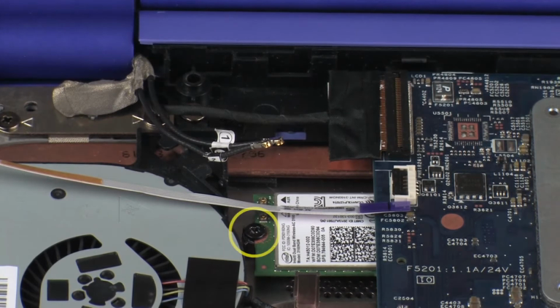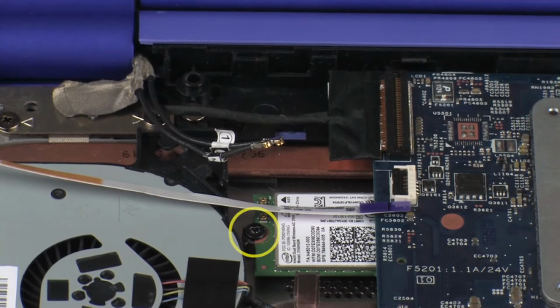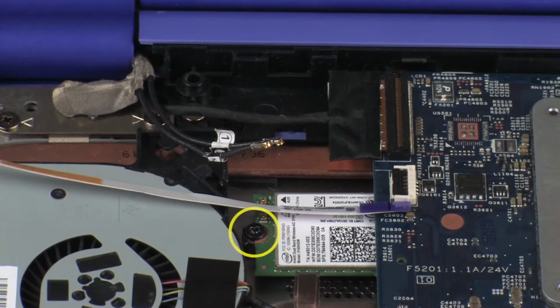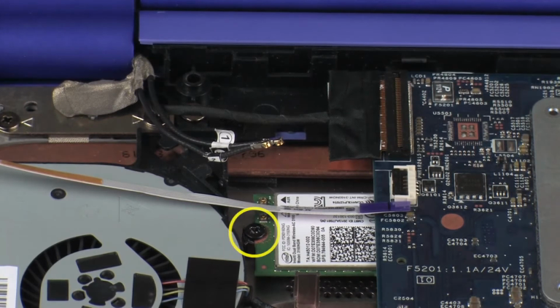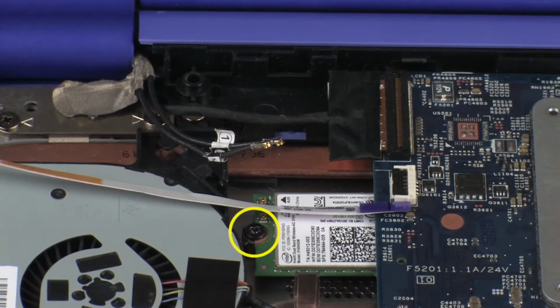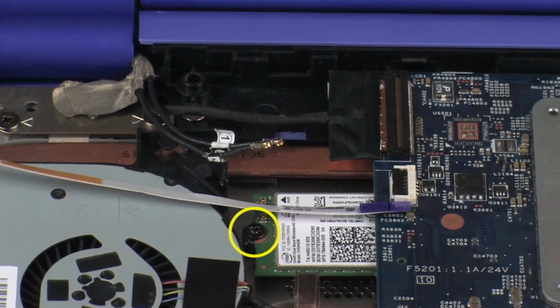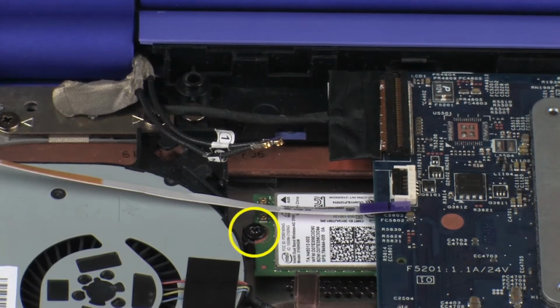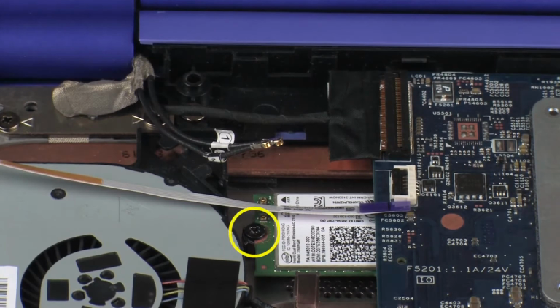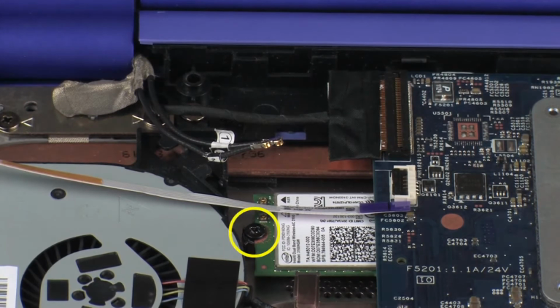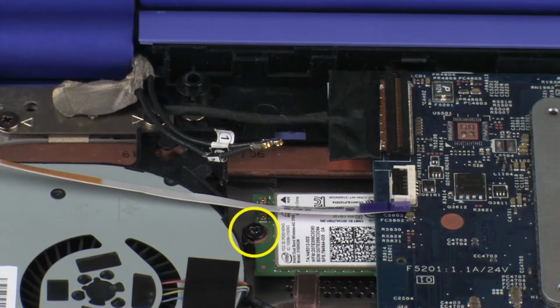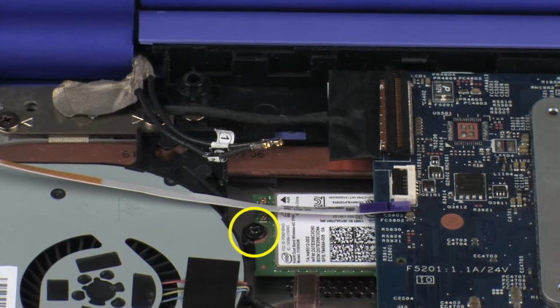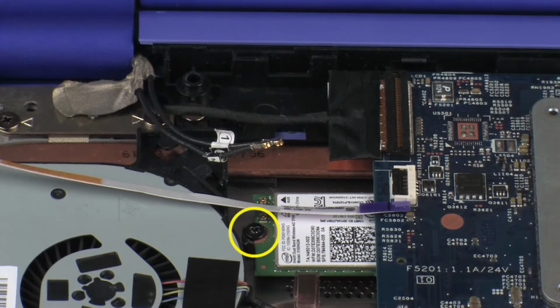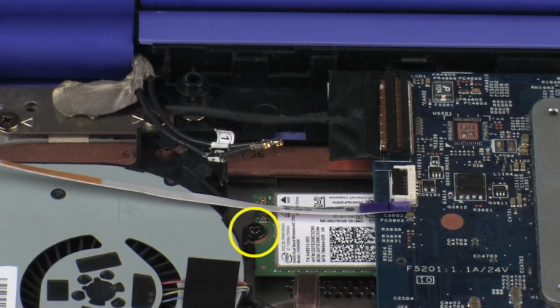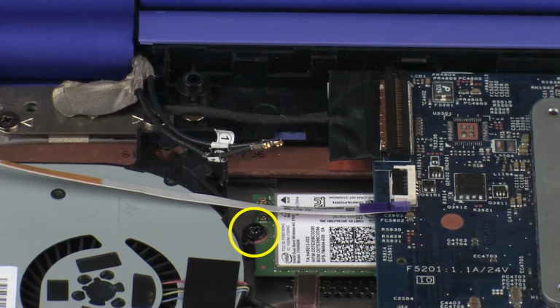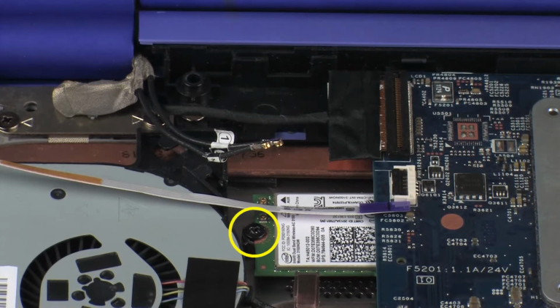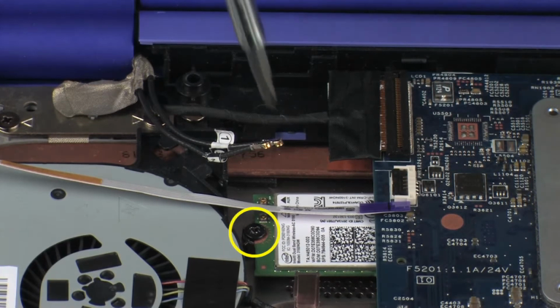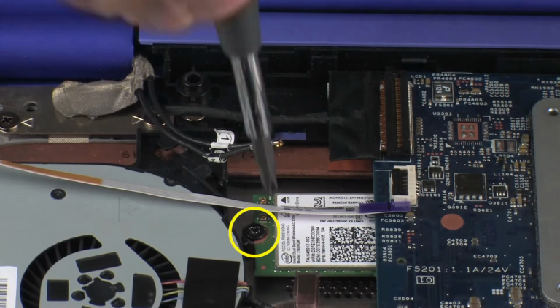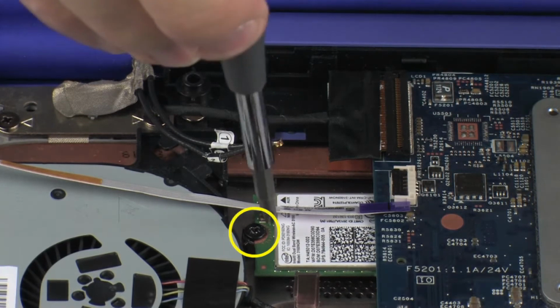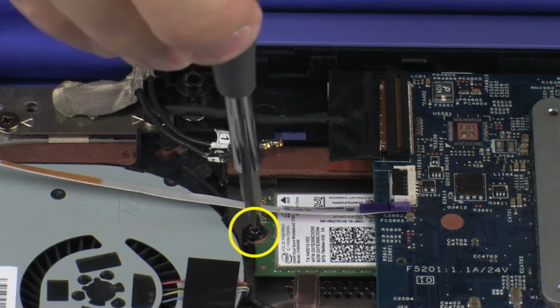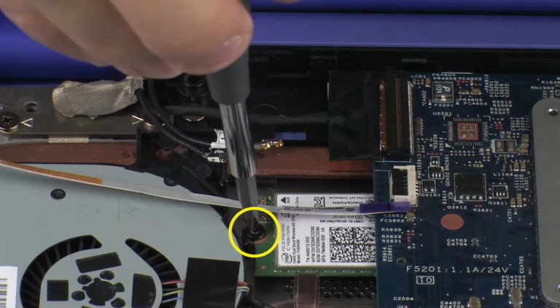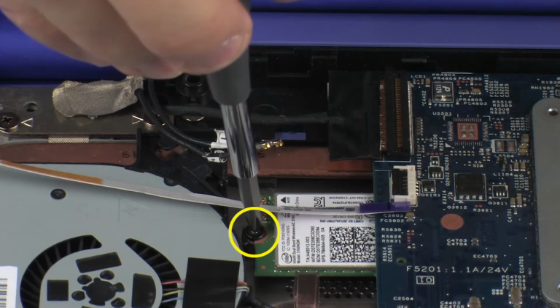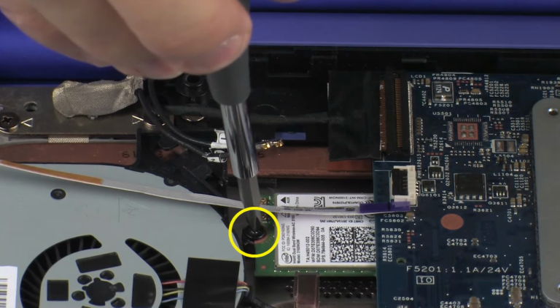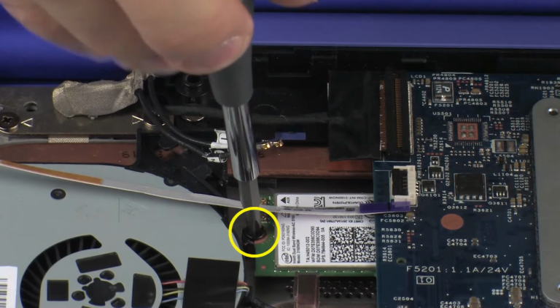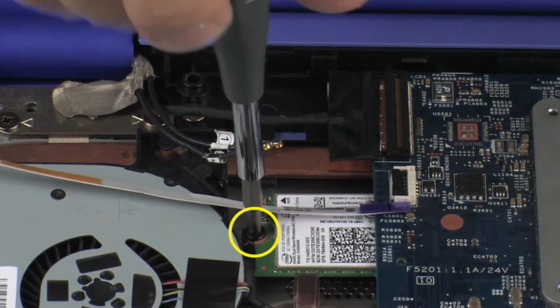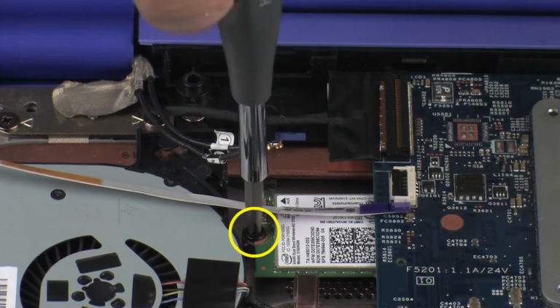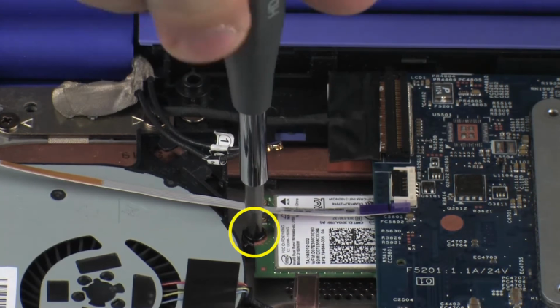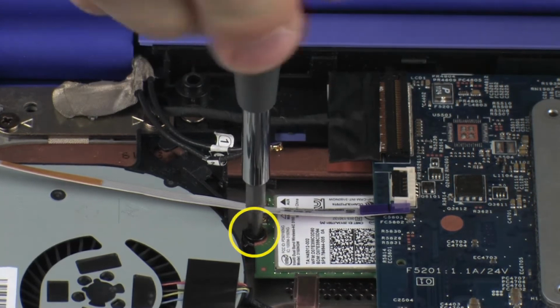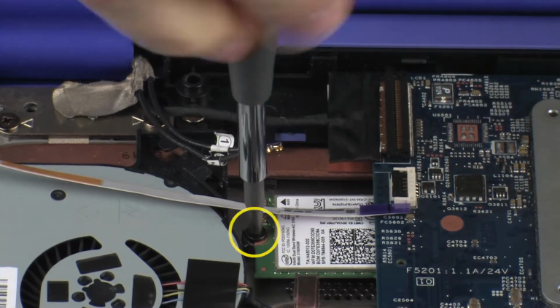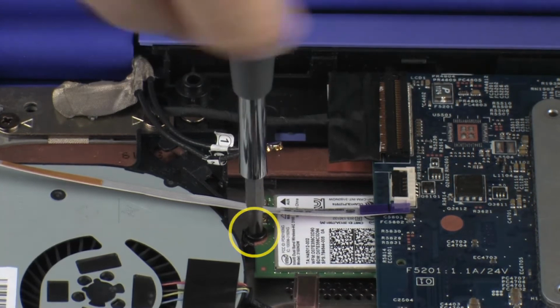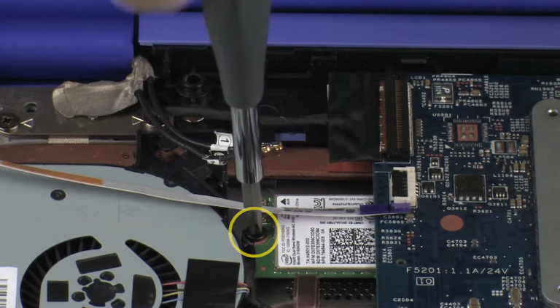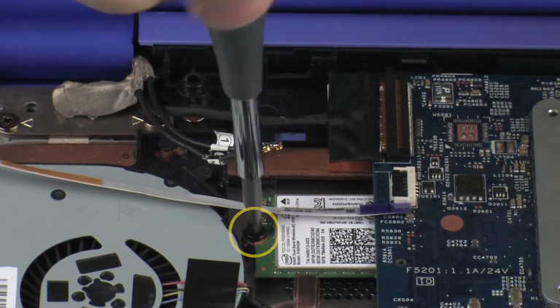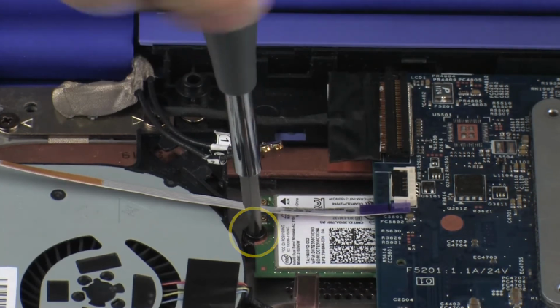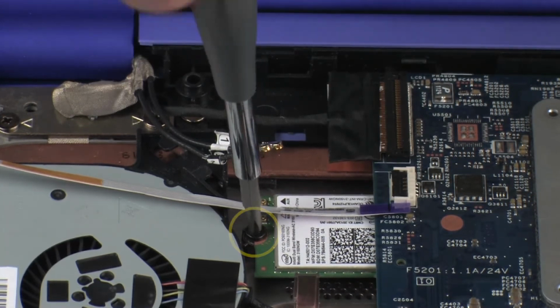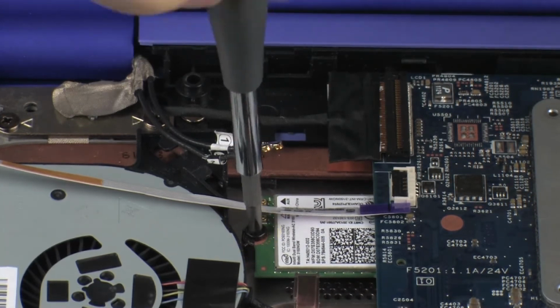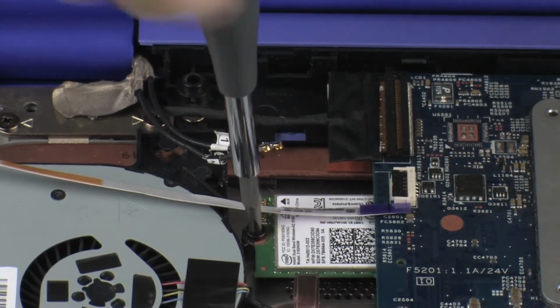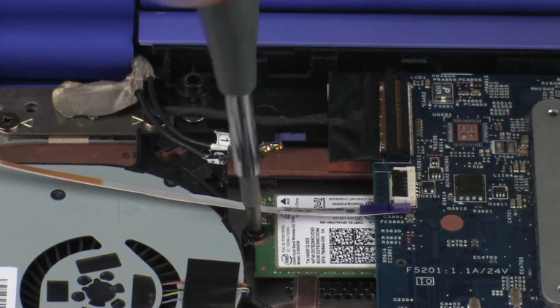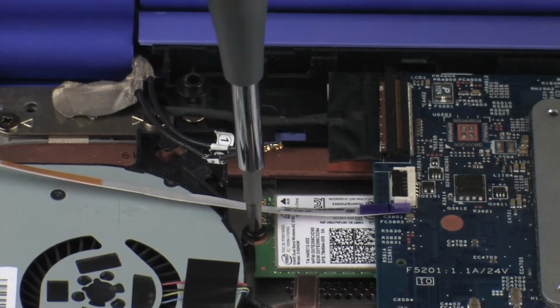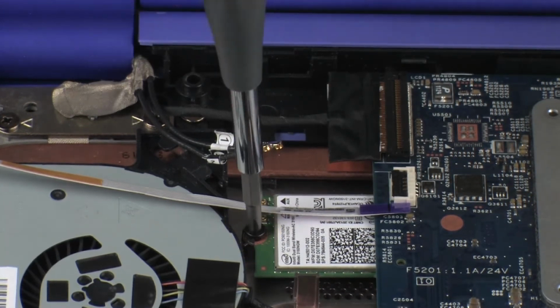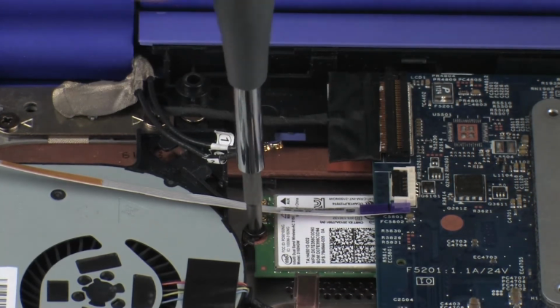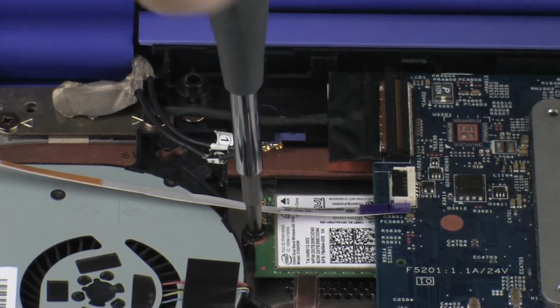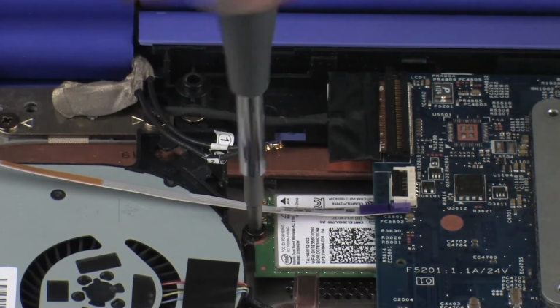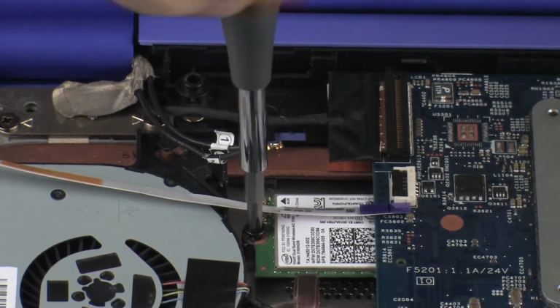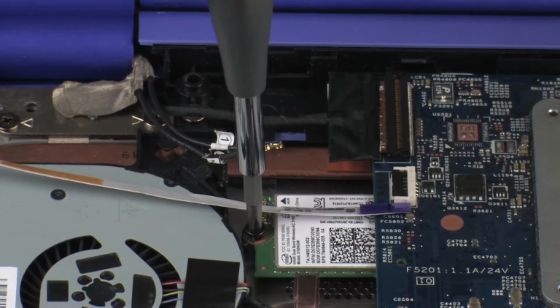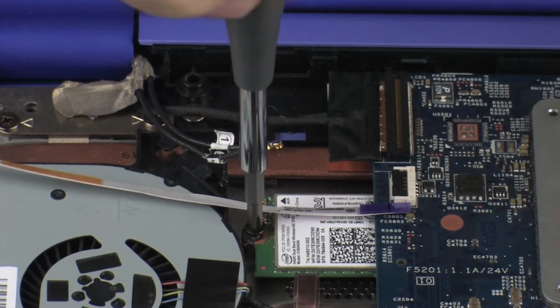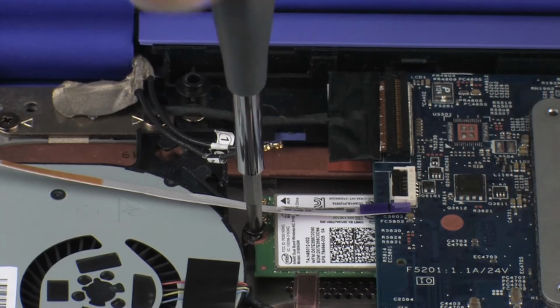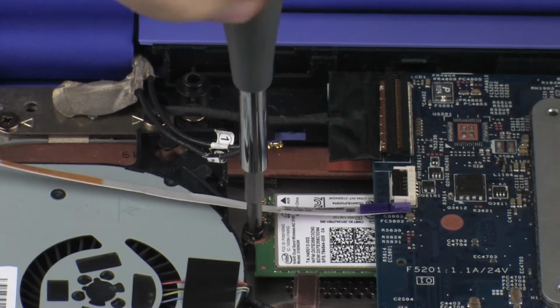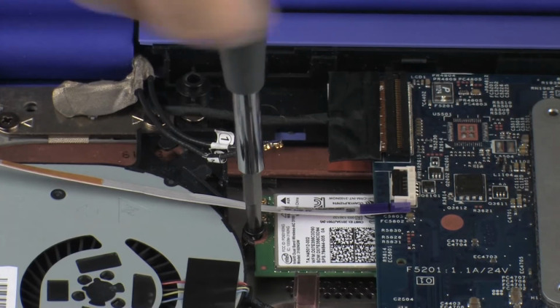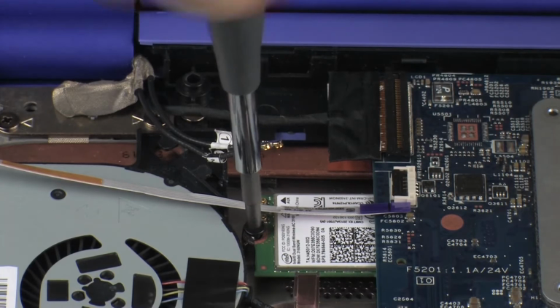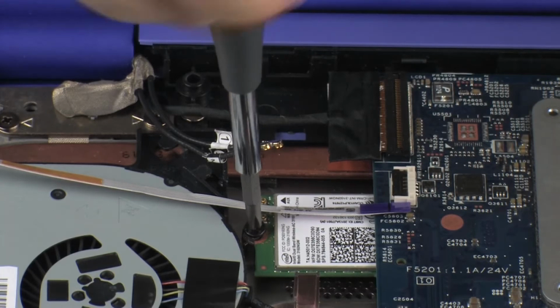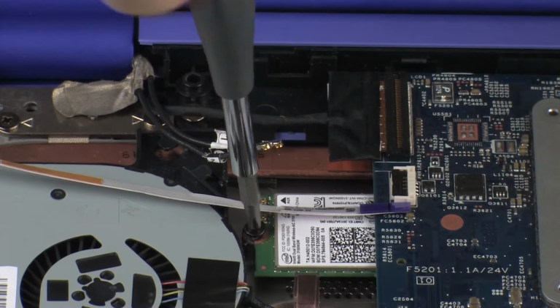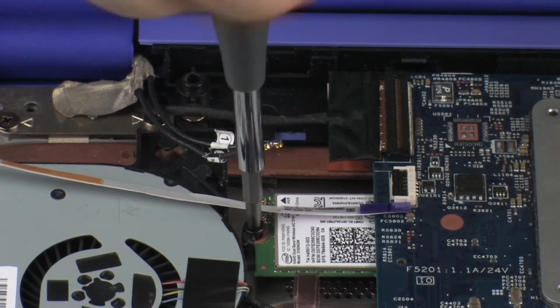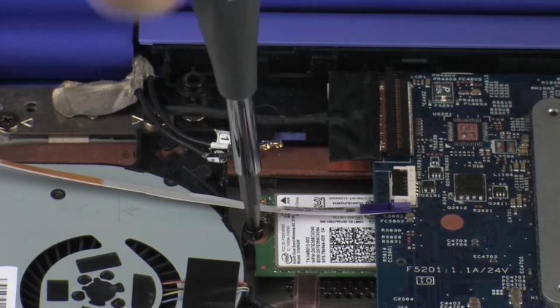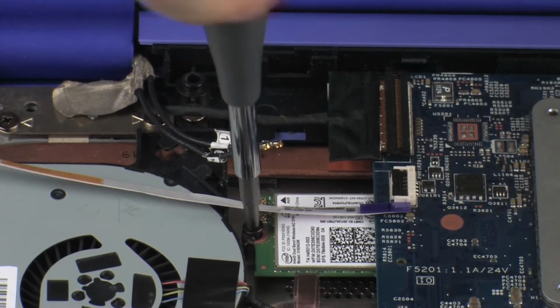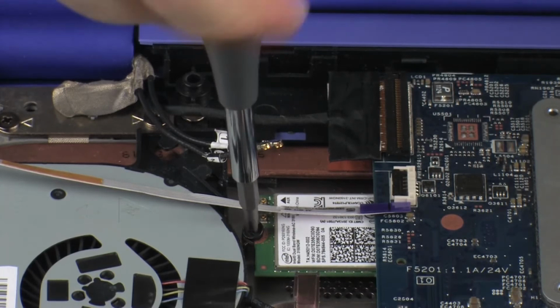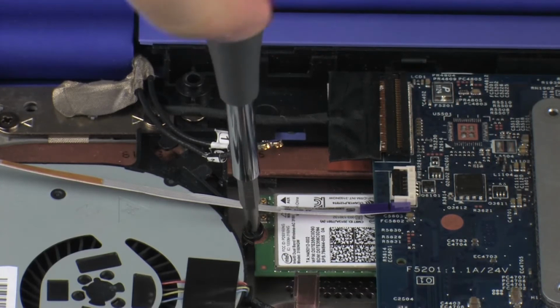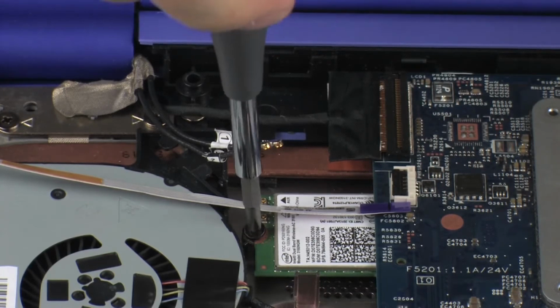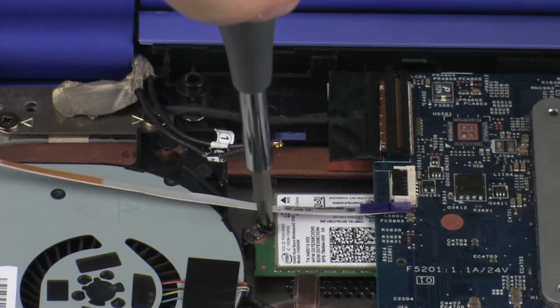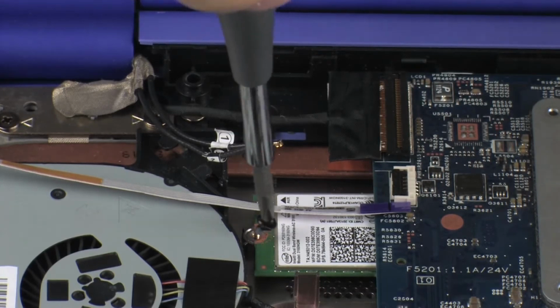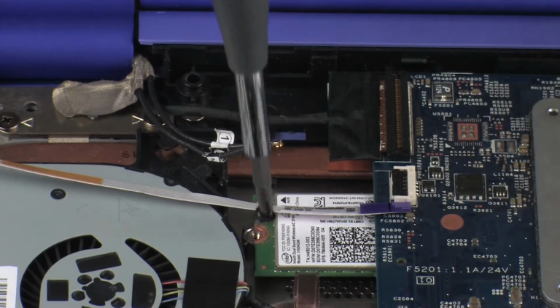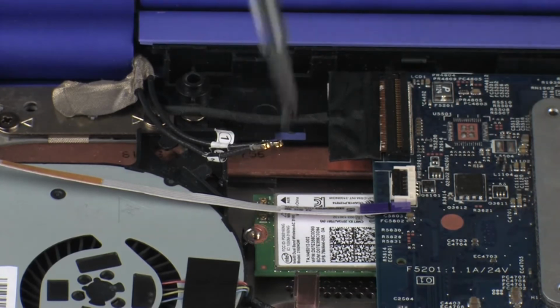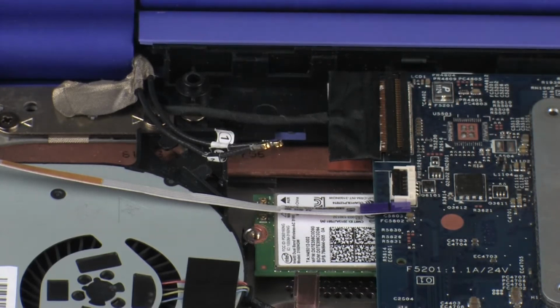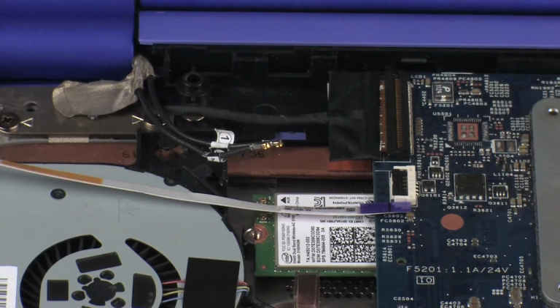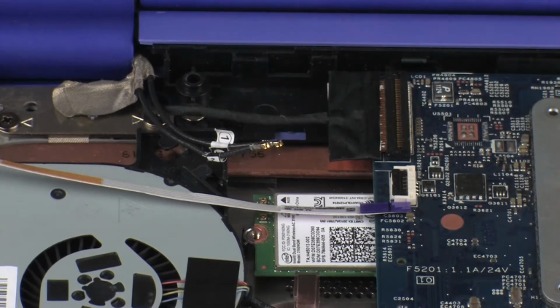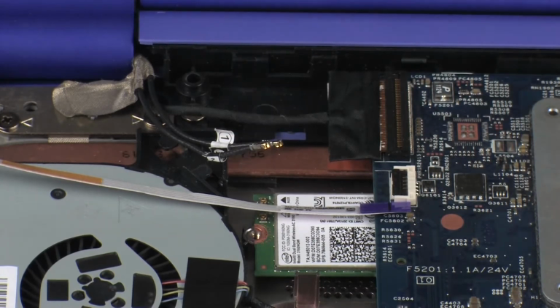Remove the 3.5 mm P1 Phillips-head screw that secures the wireless module to the base enclosure.